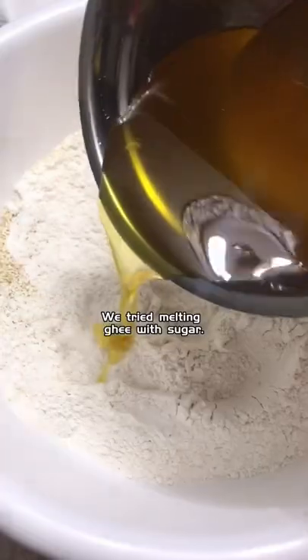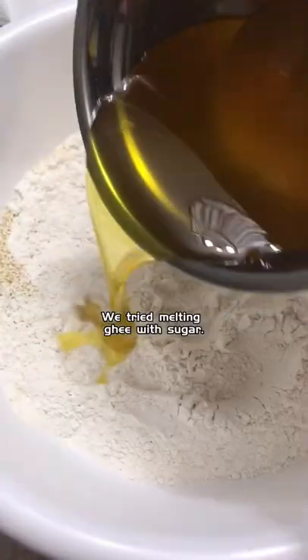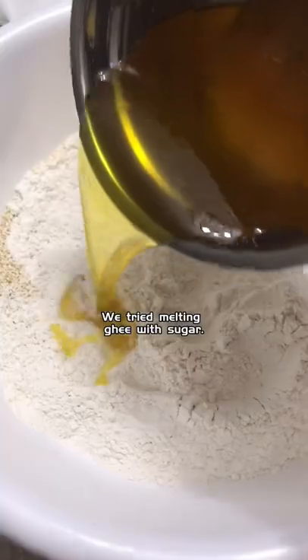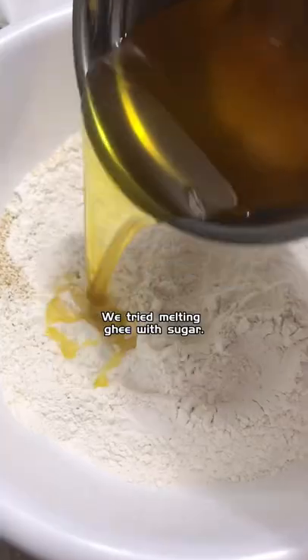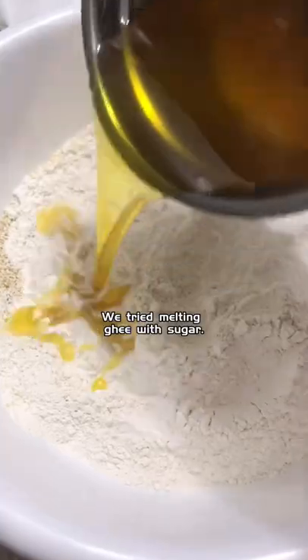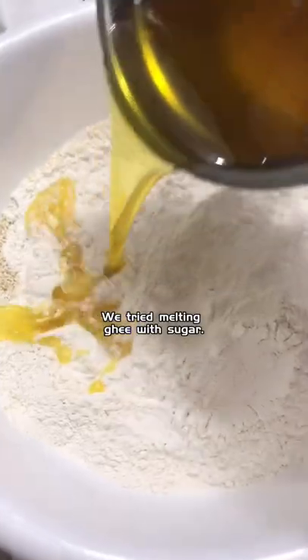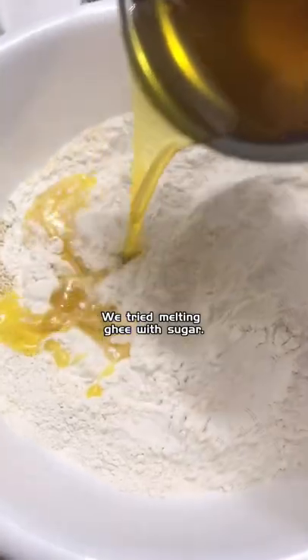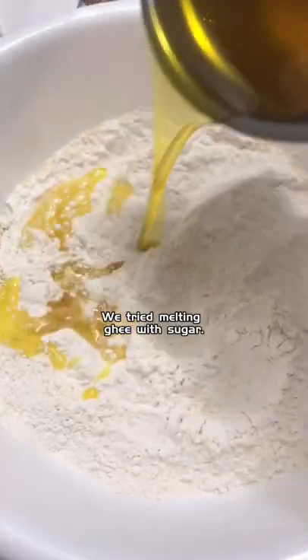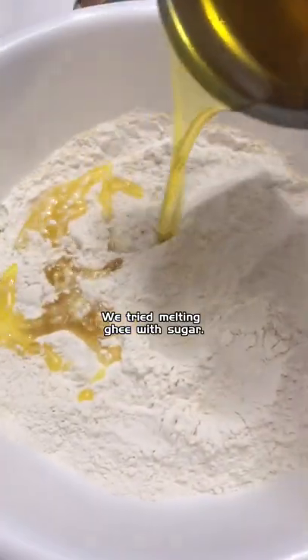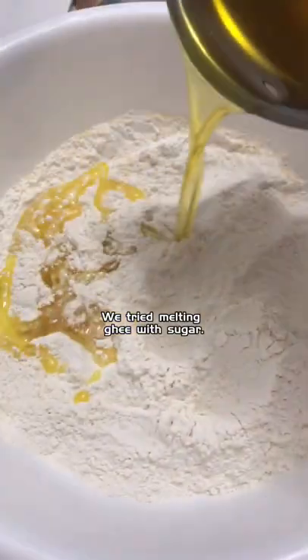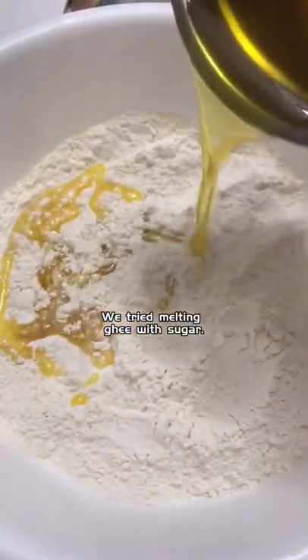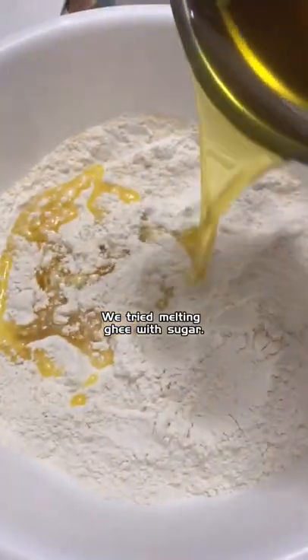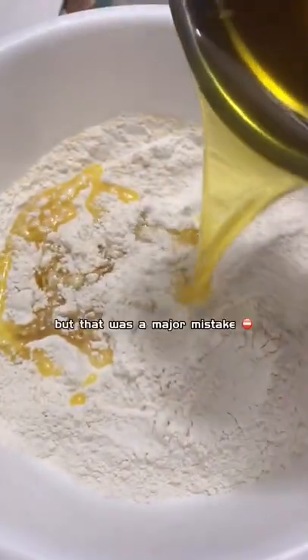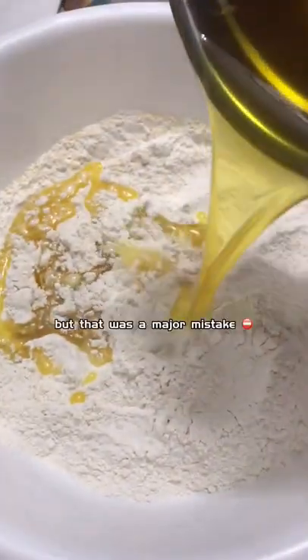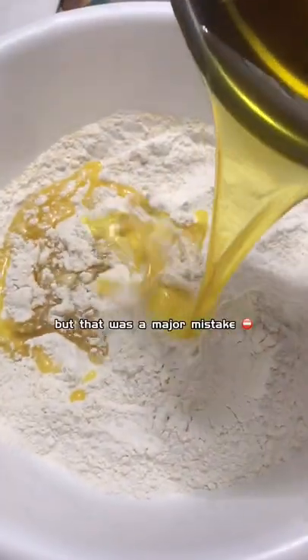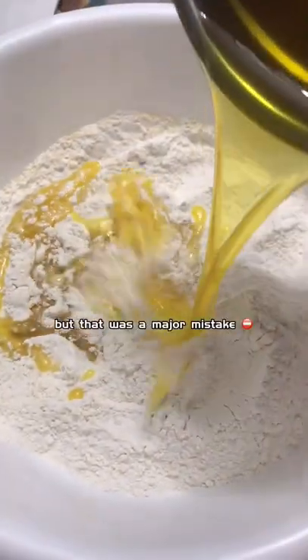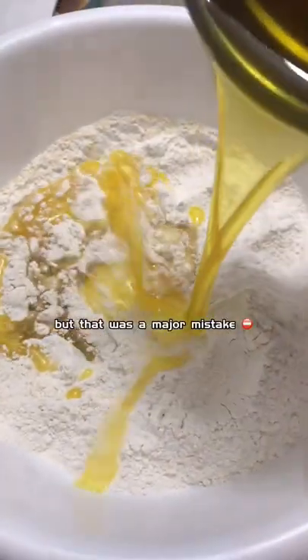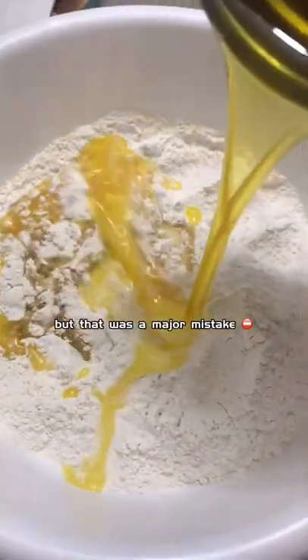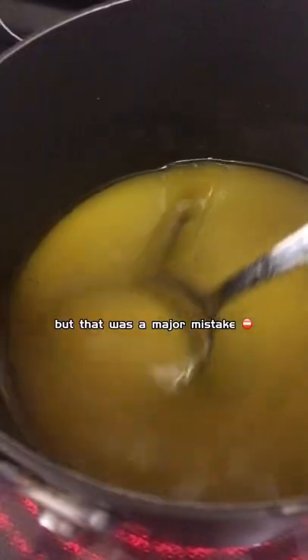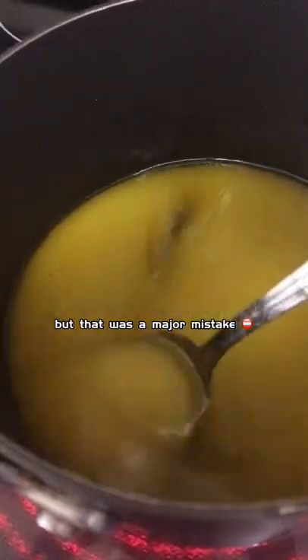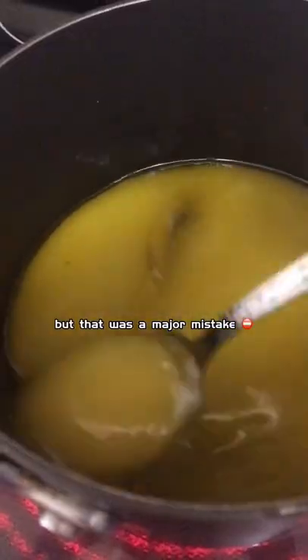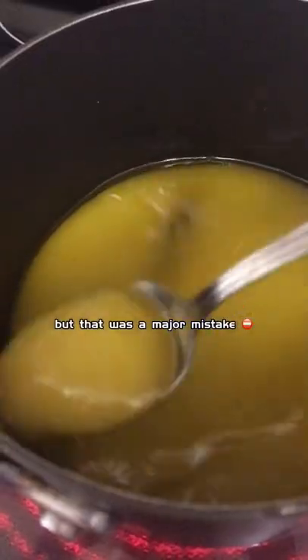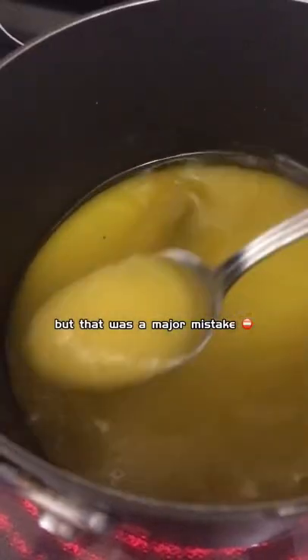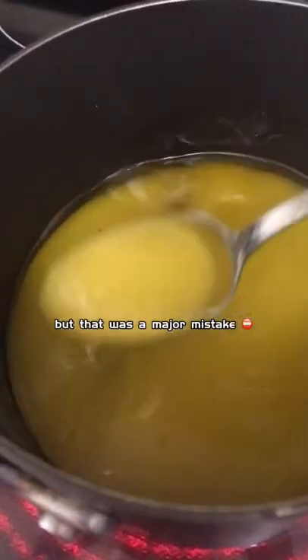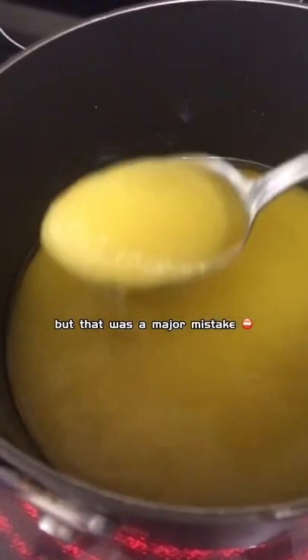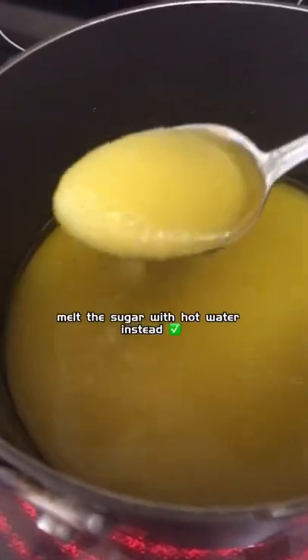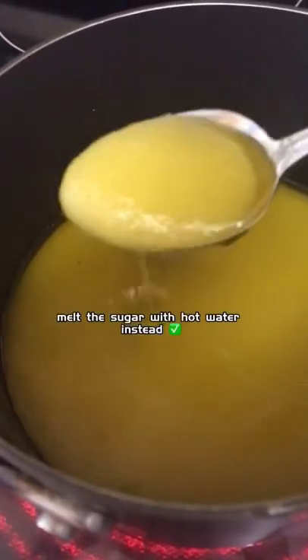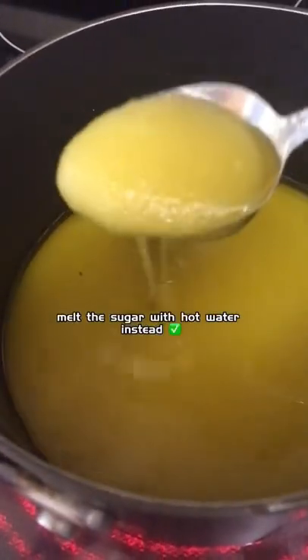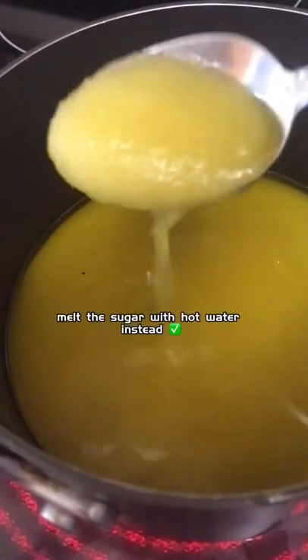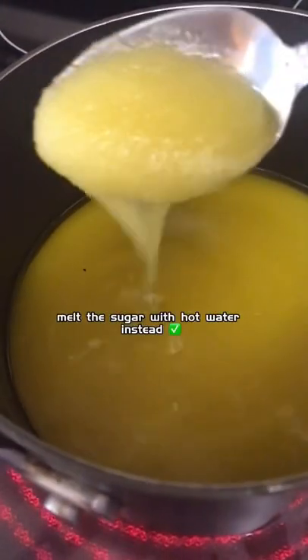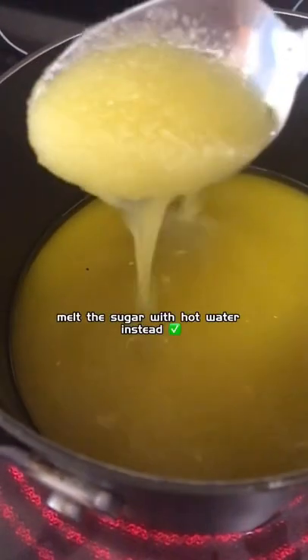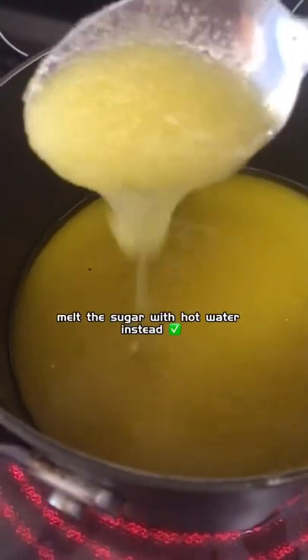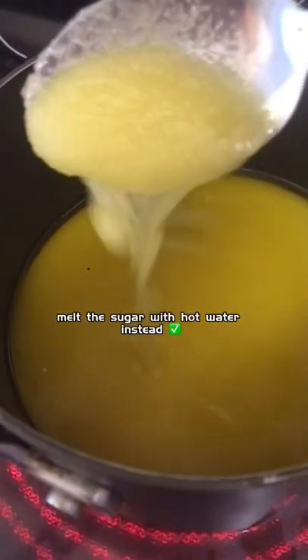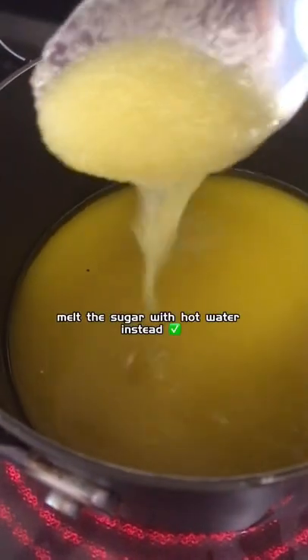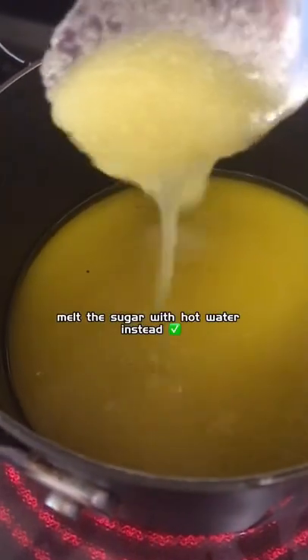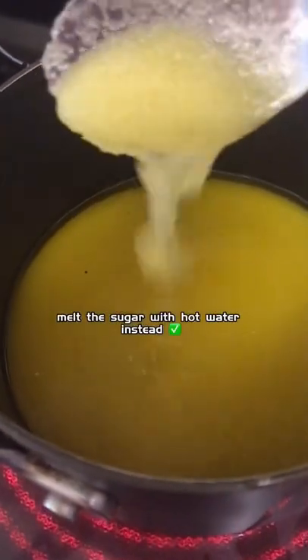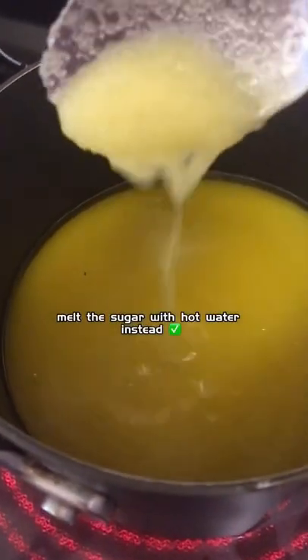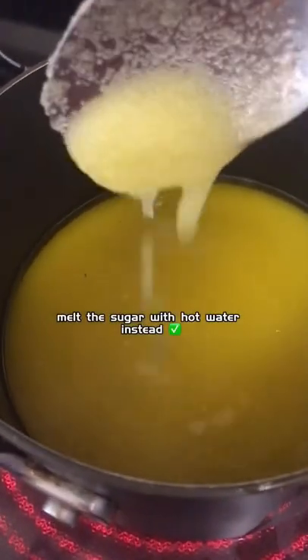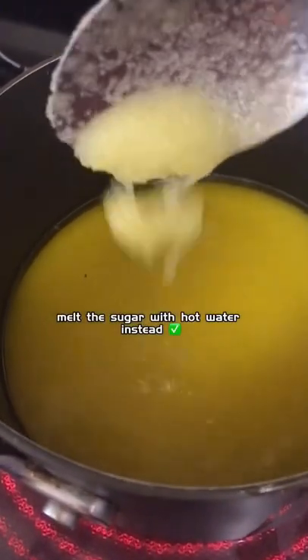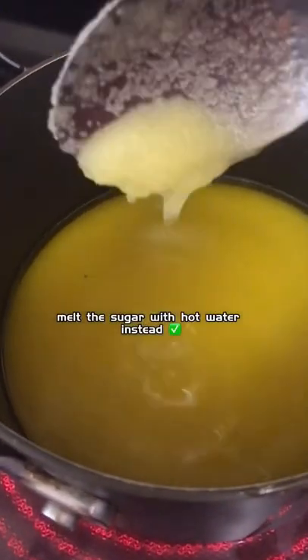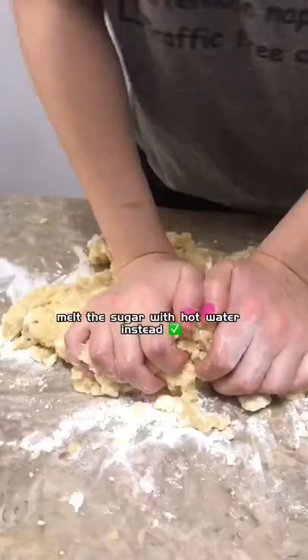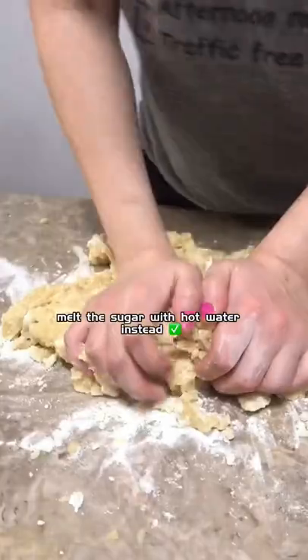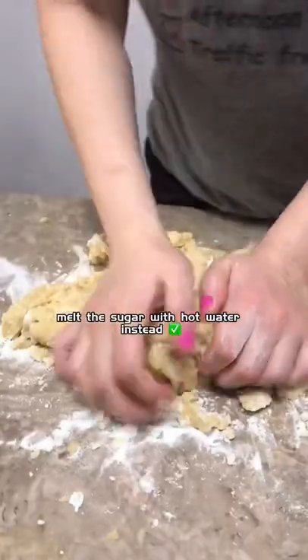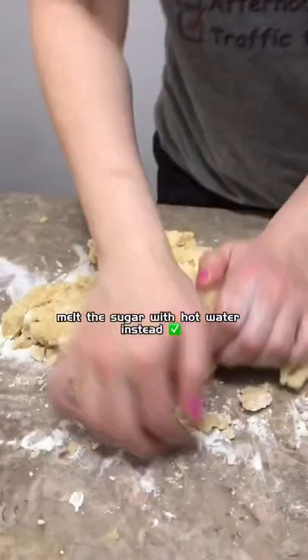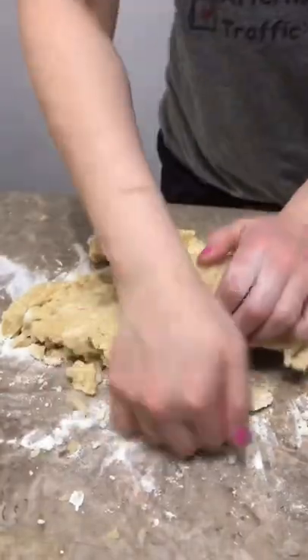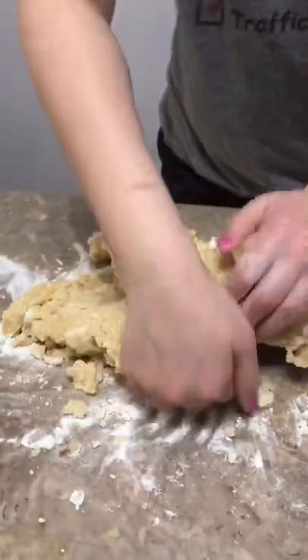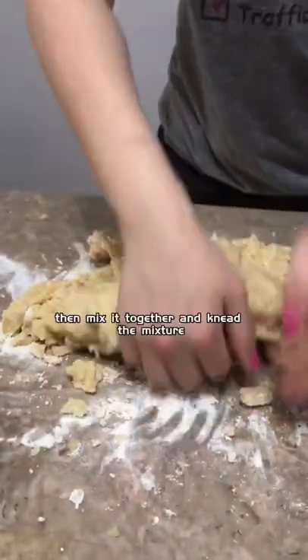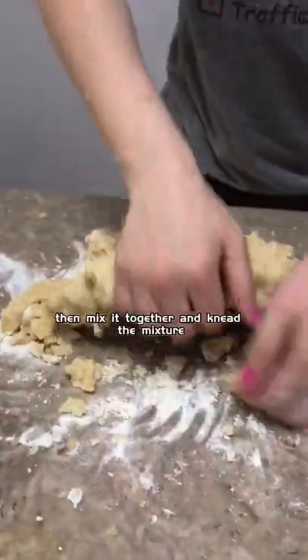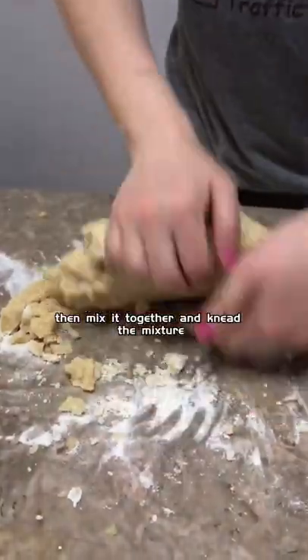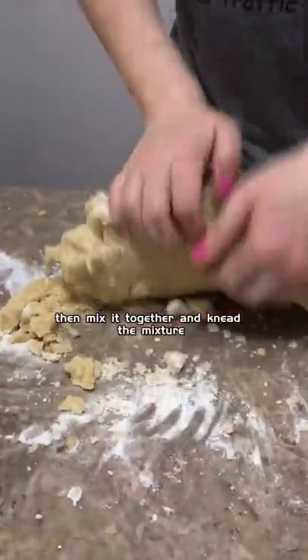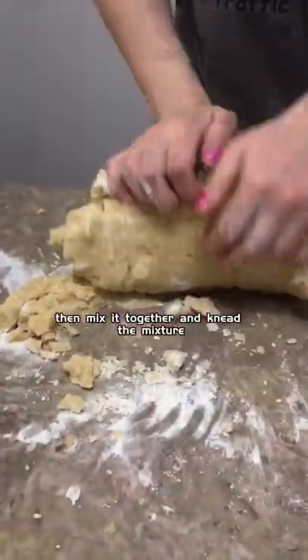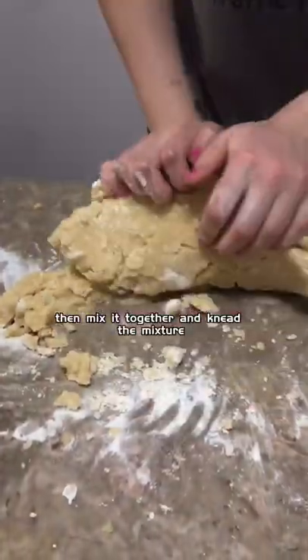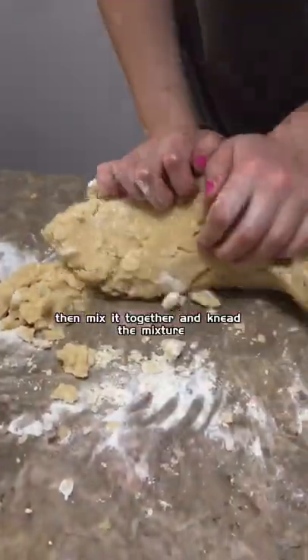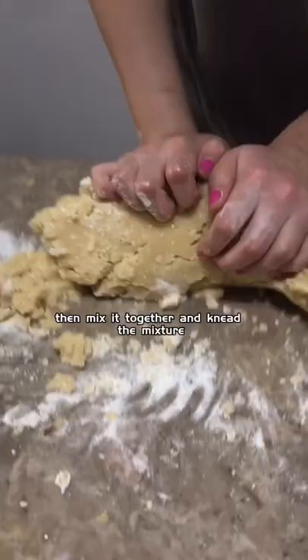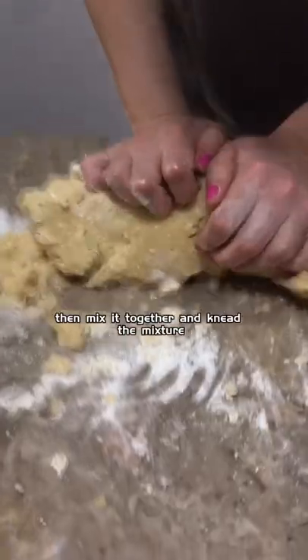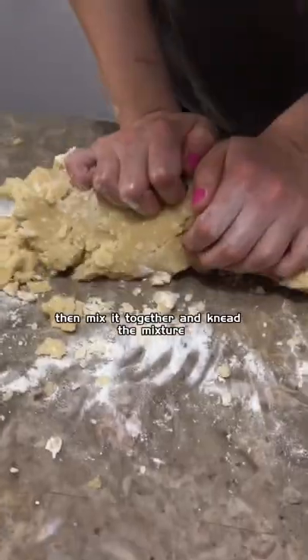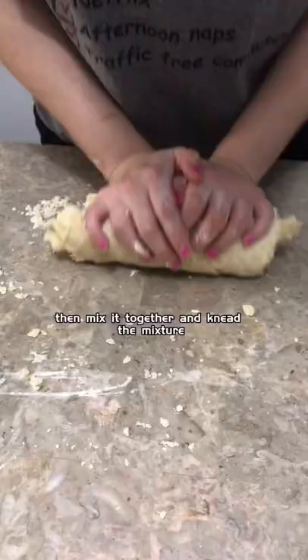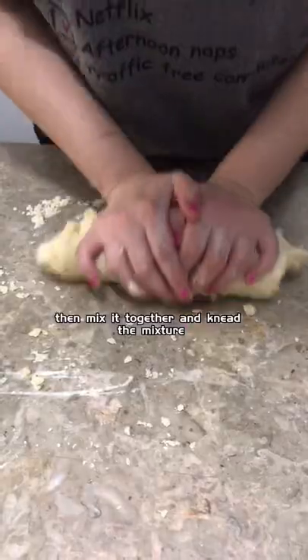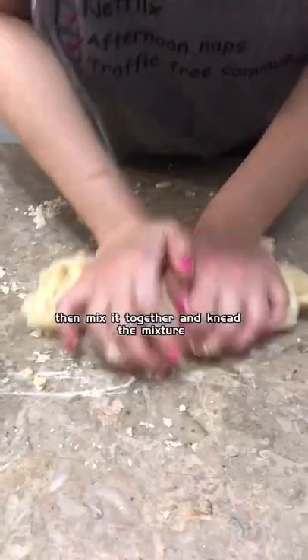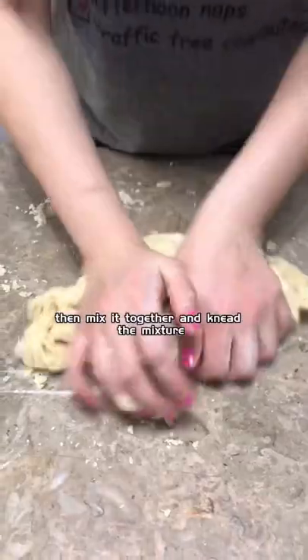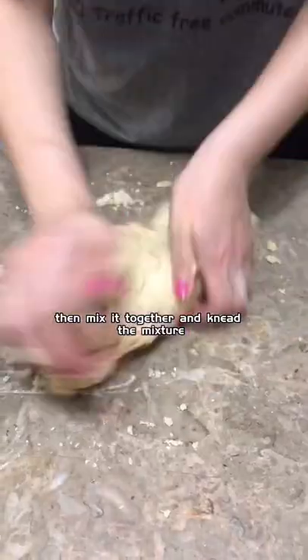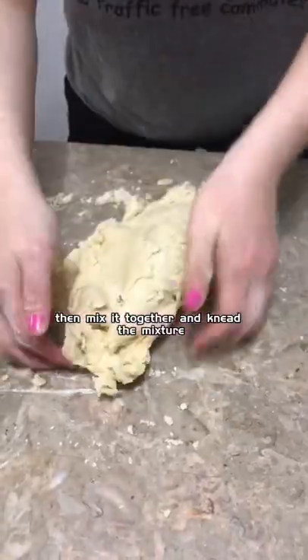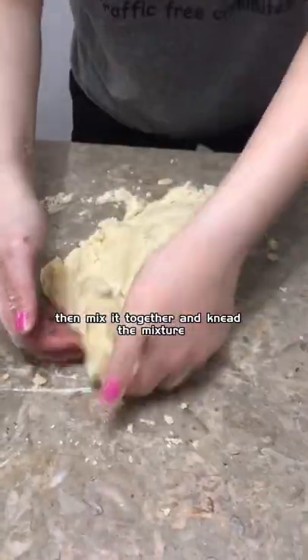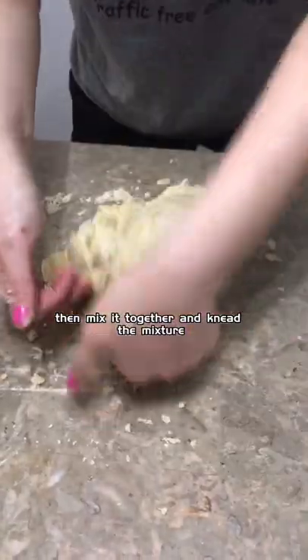We tried melting ghee with sugar, but that was a major mistake. Melt the sugar with hot water instead, then mix it together and knead the mixture.